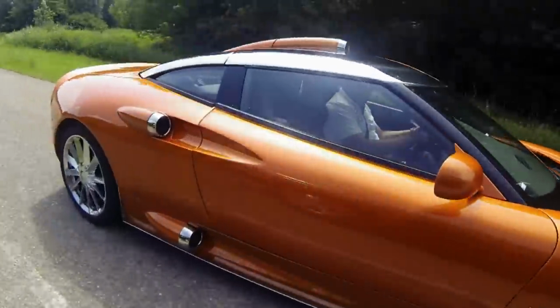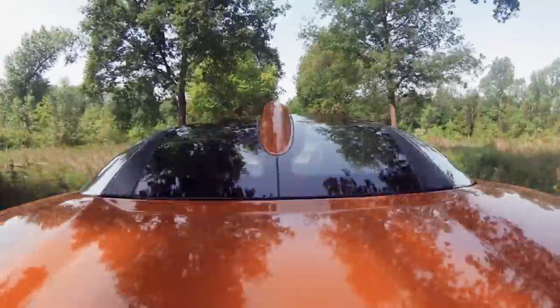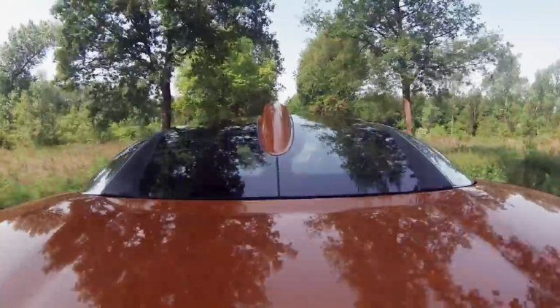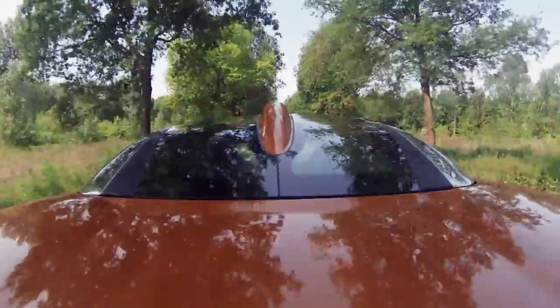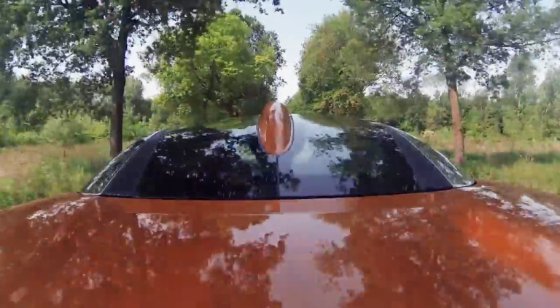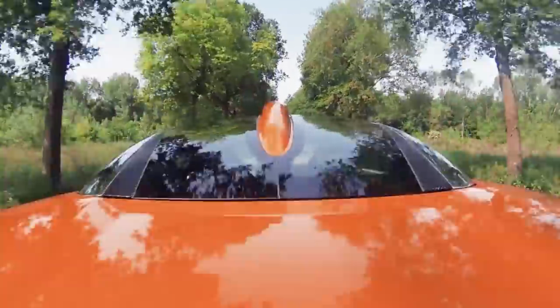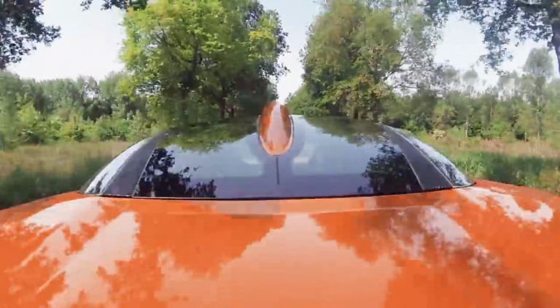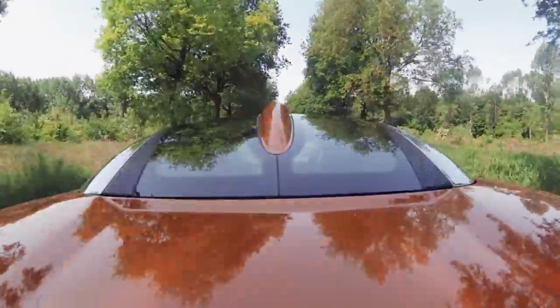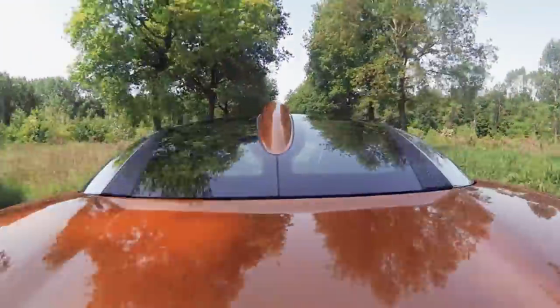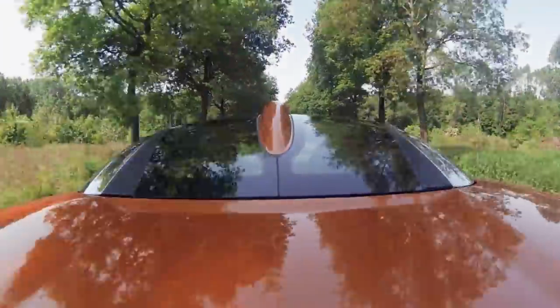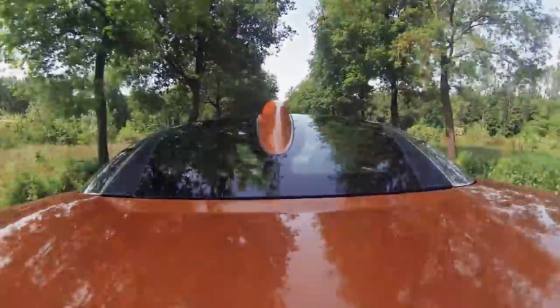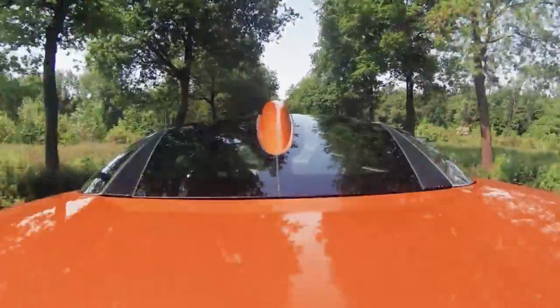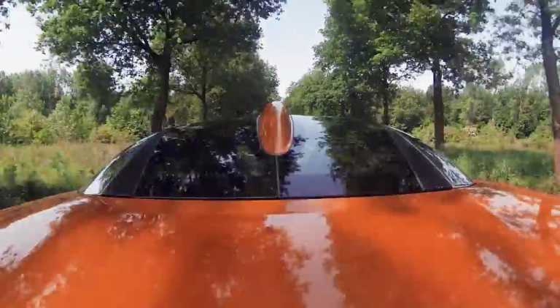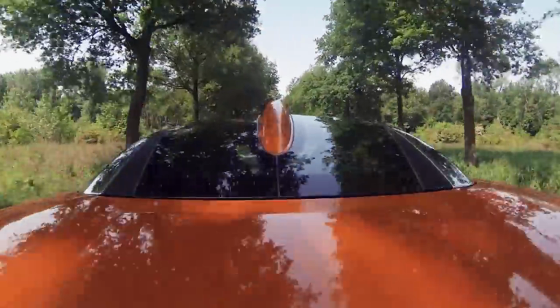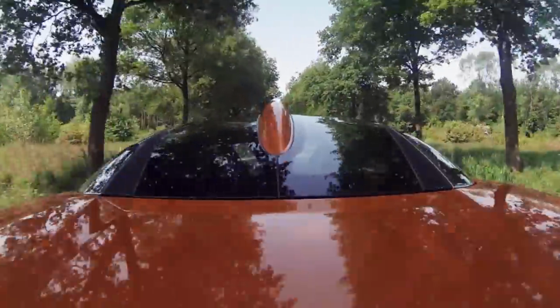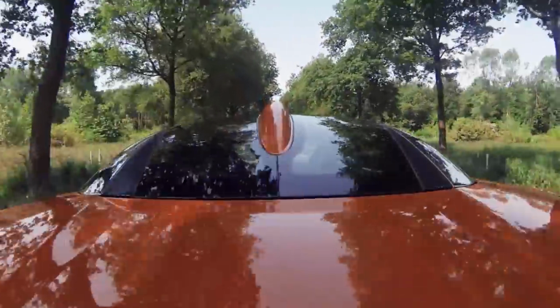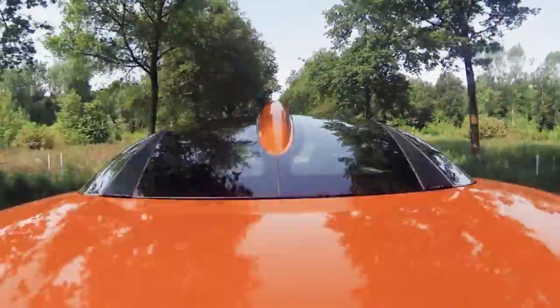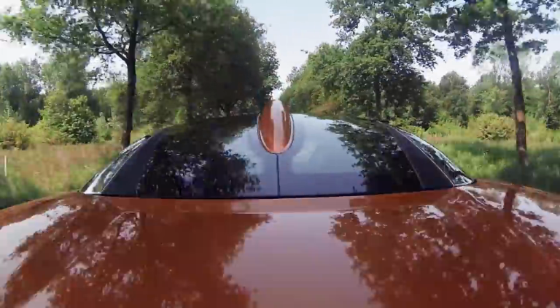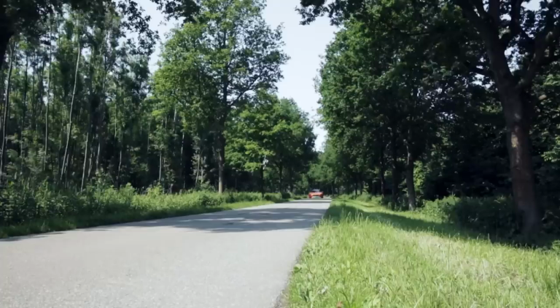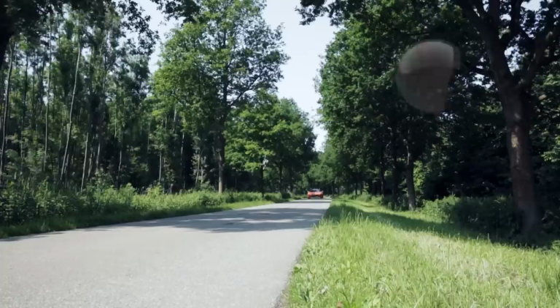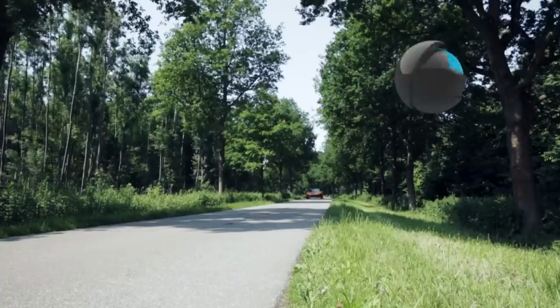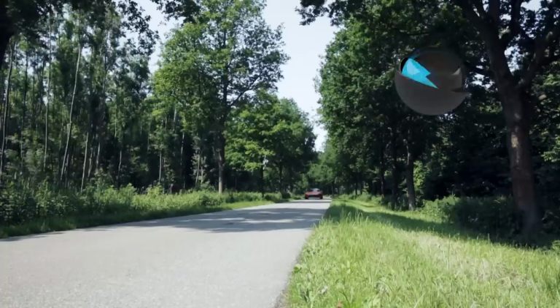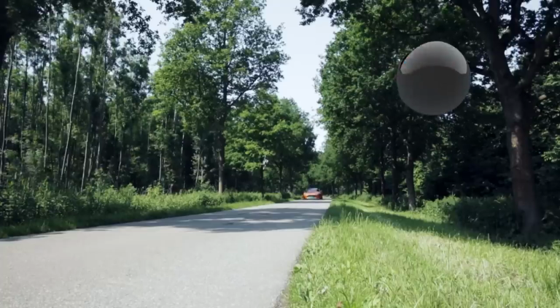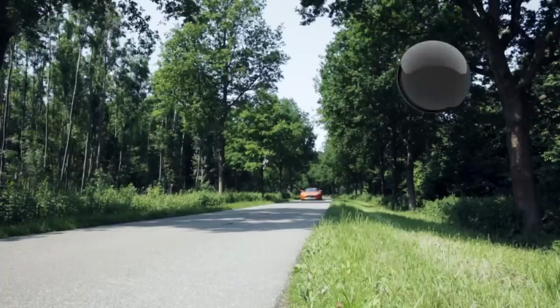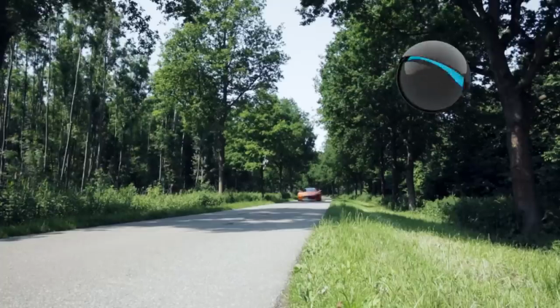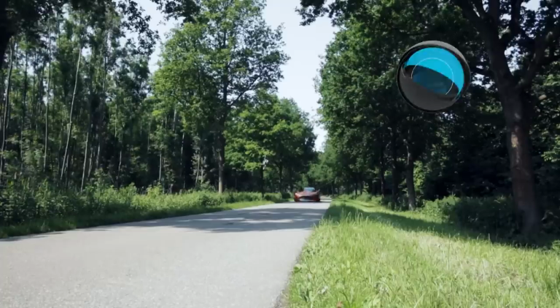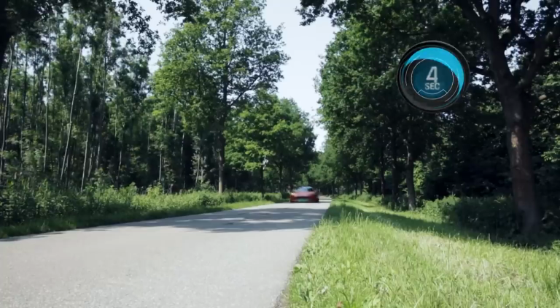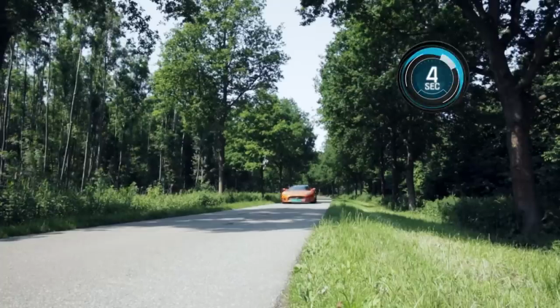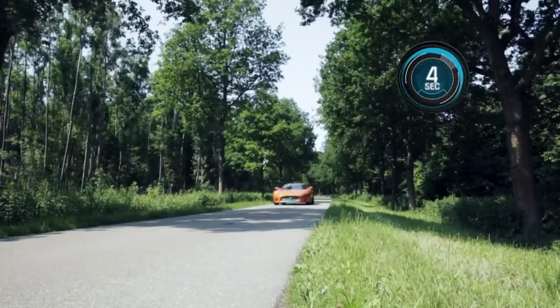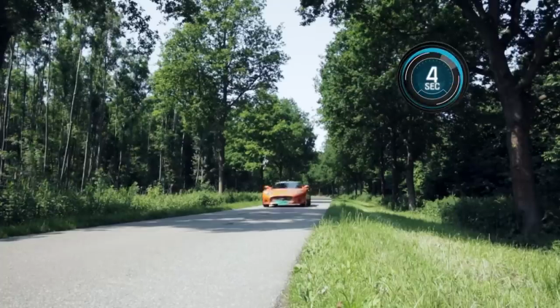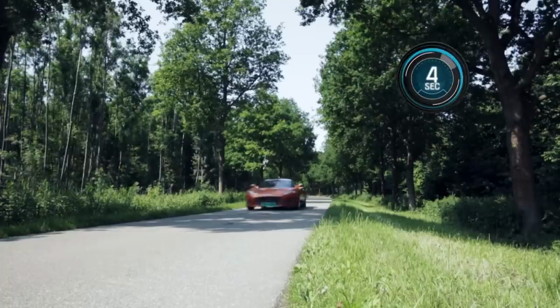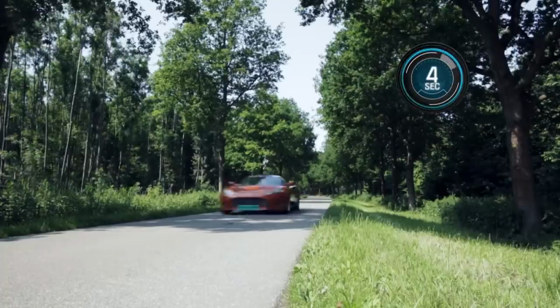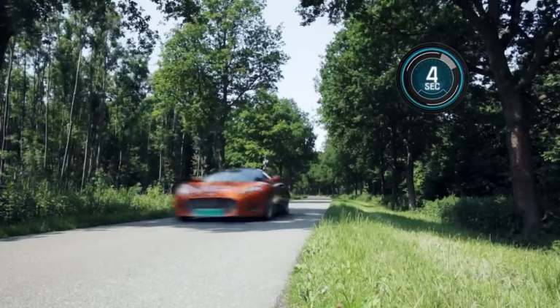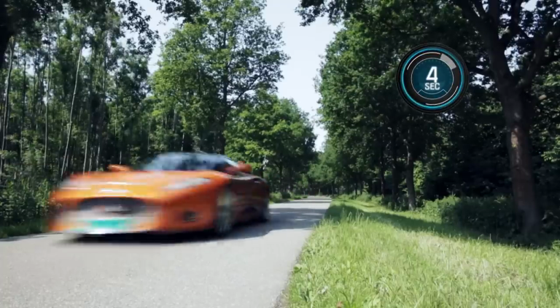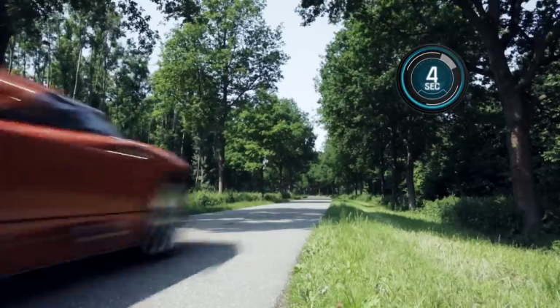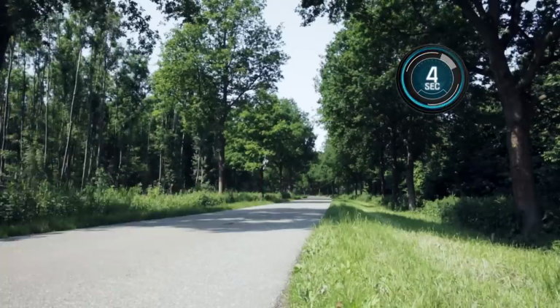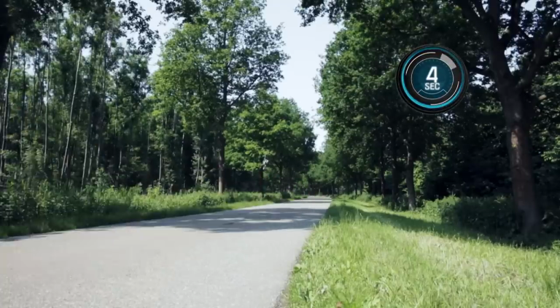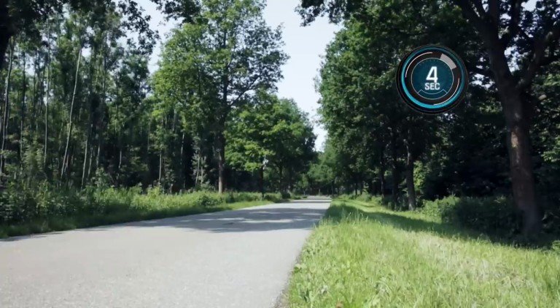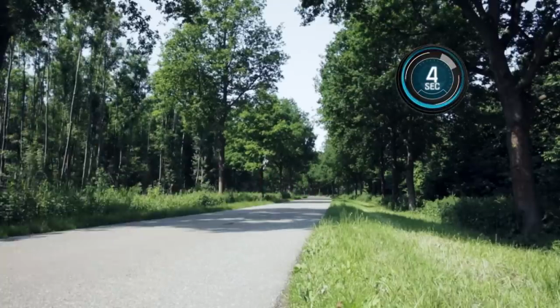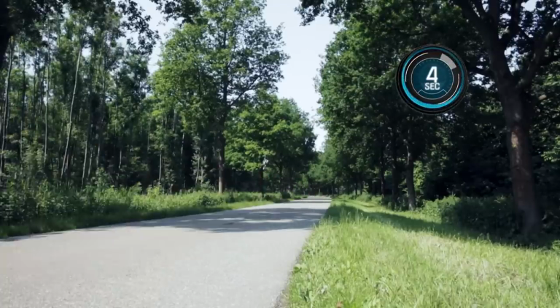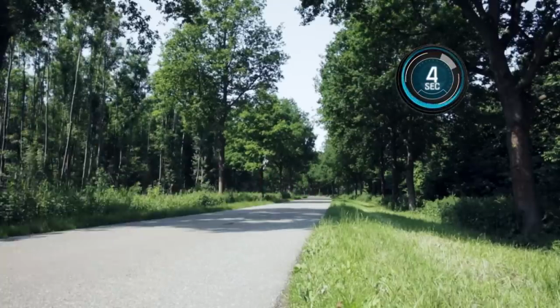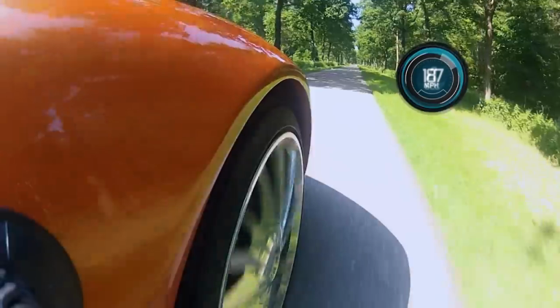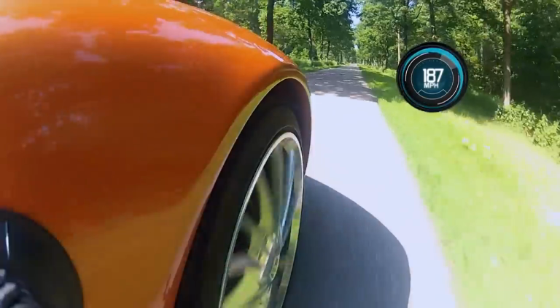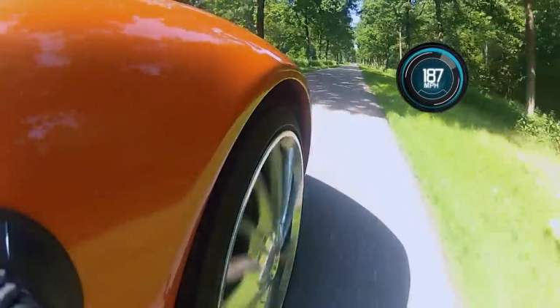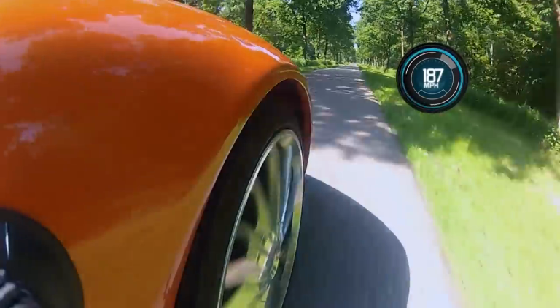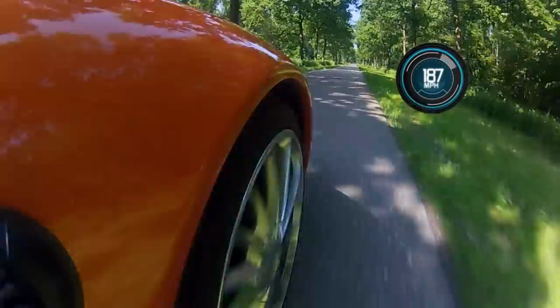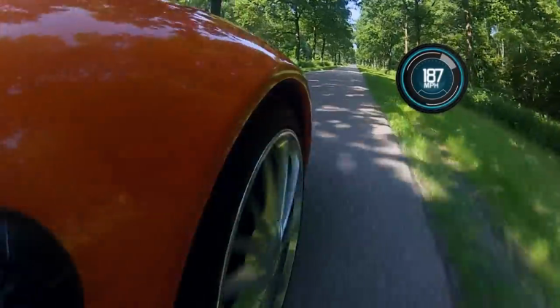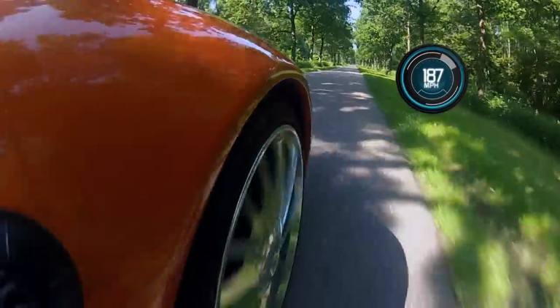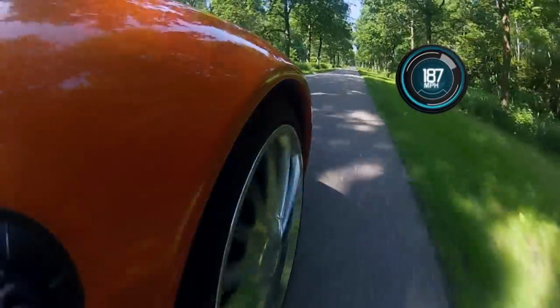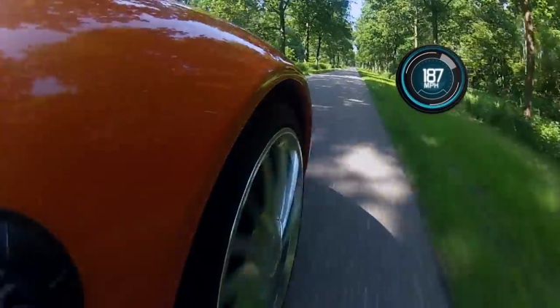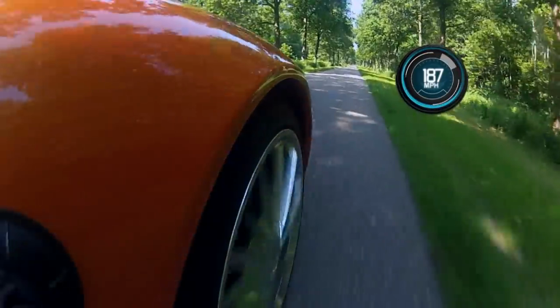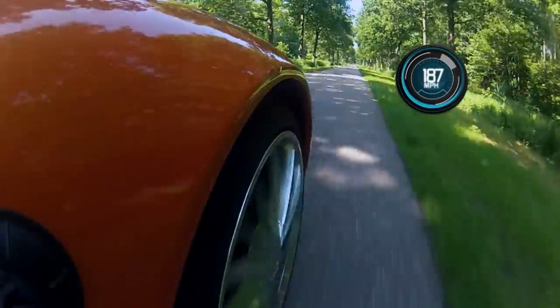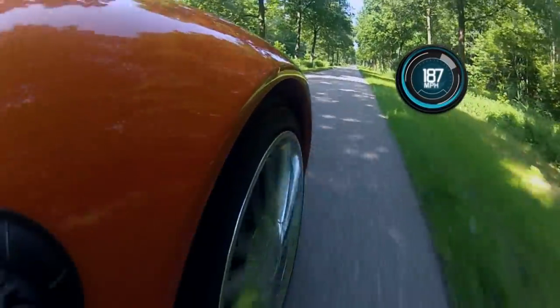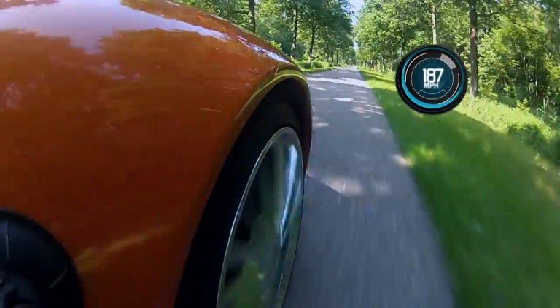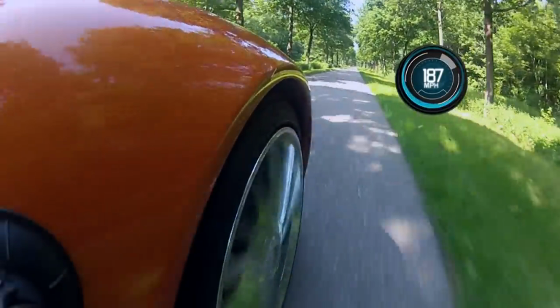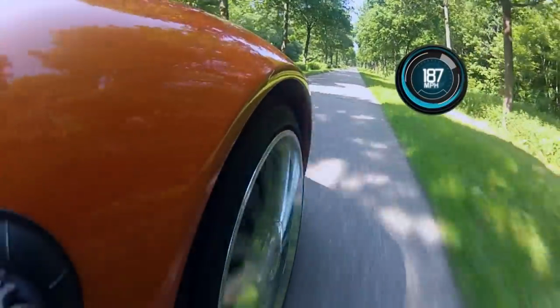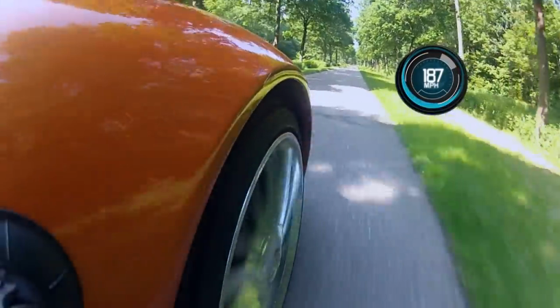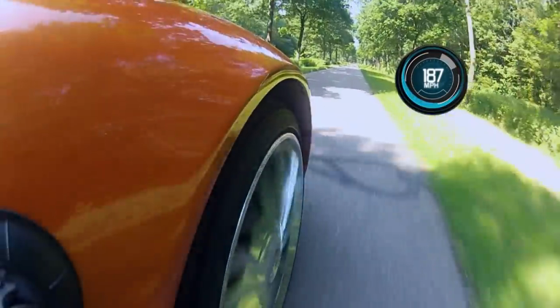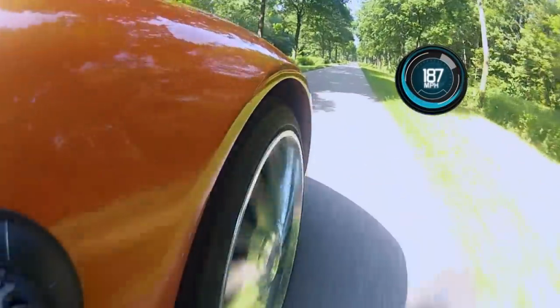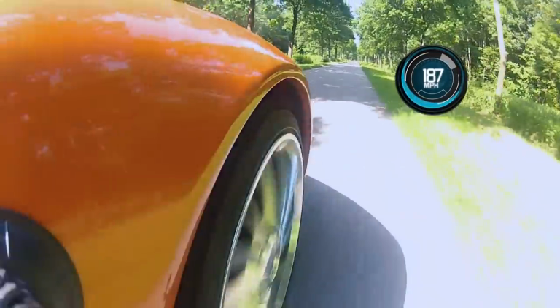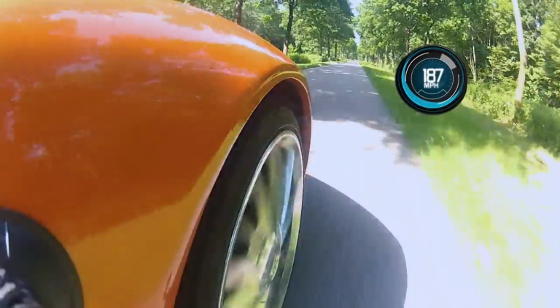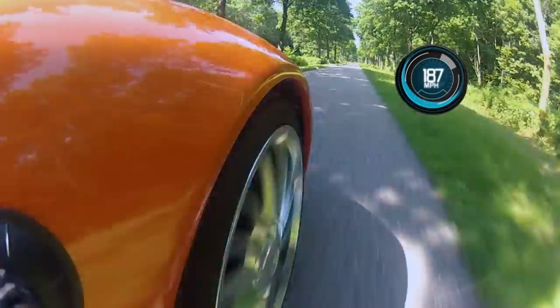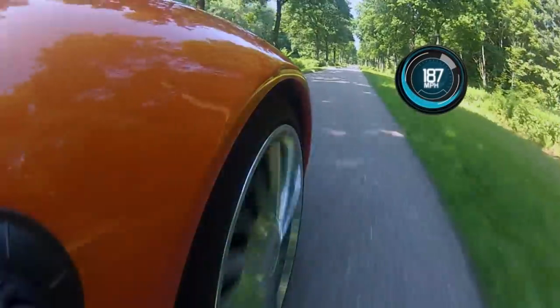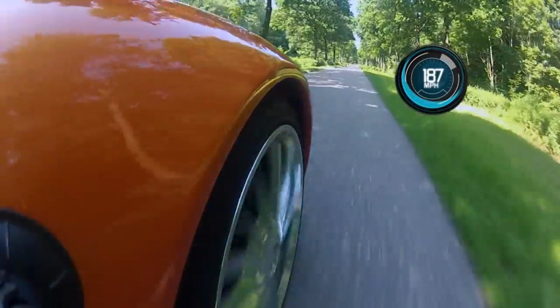It boasts a zero to 60 speed in just over four seconds, with a top speed of 187 miles per hour.